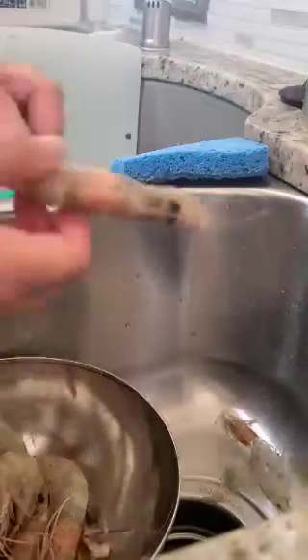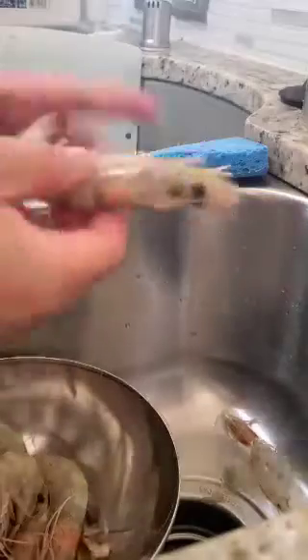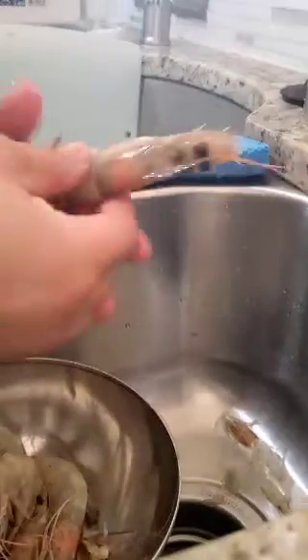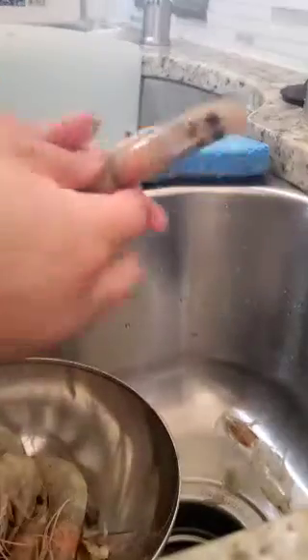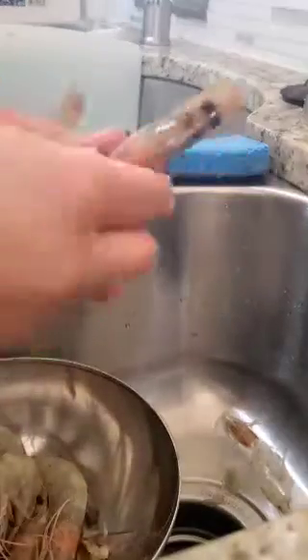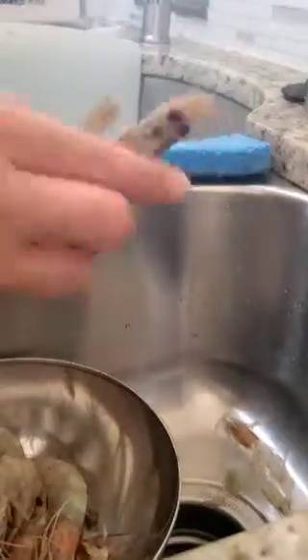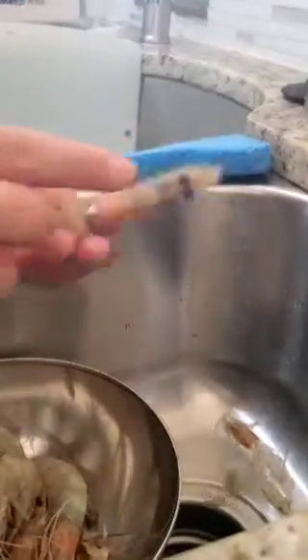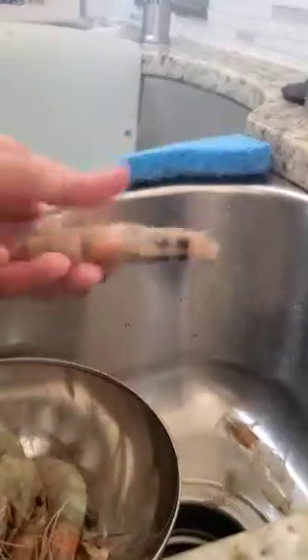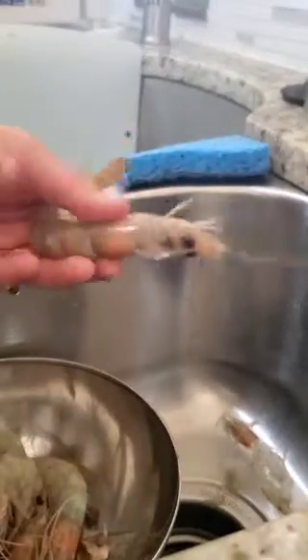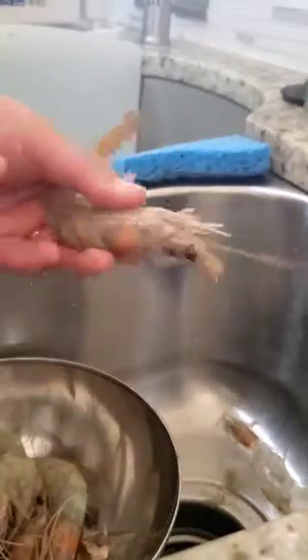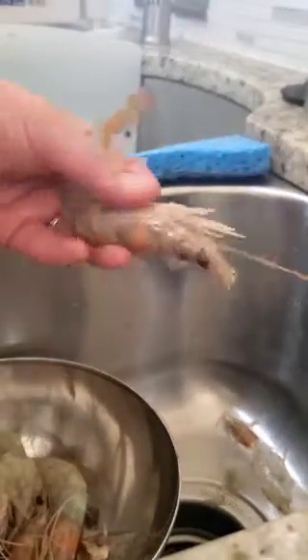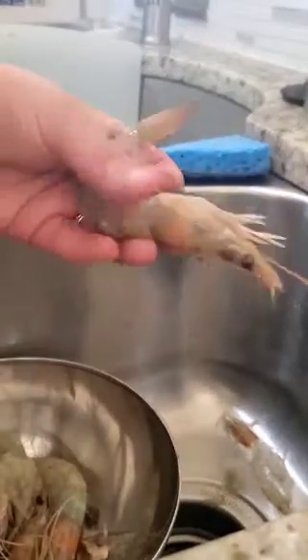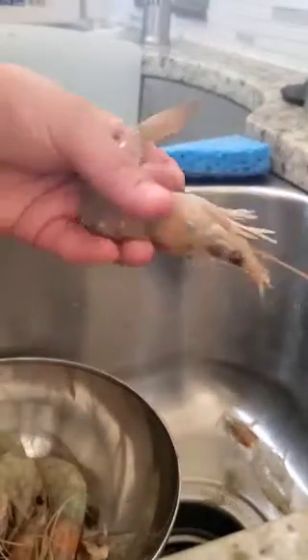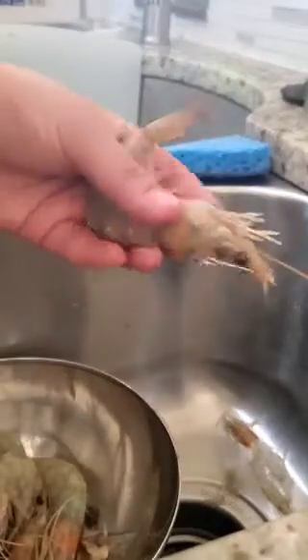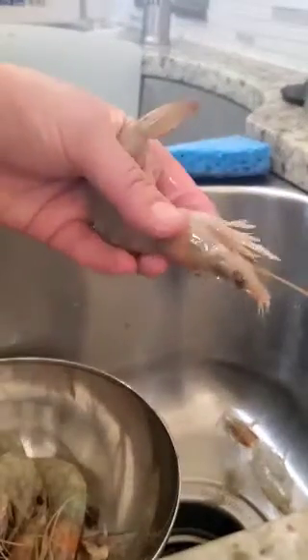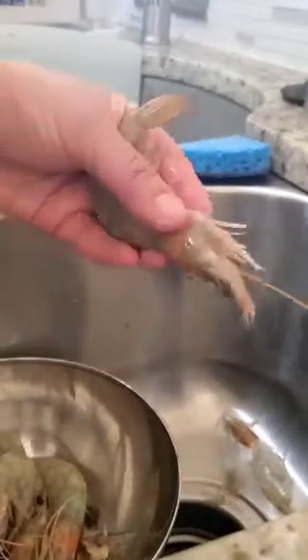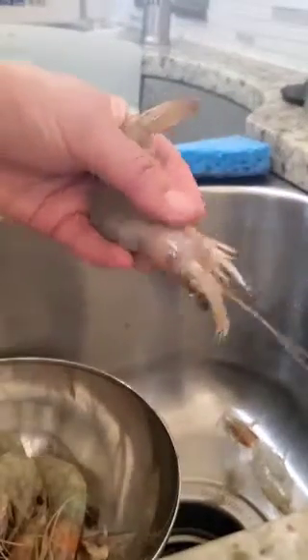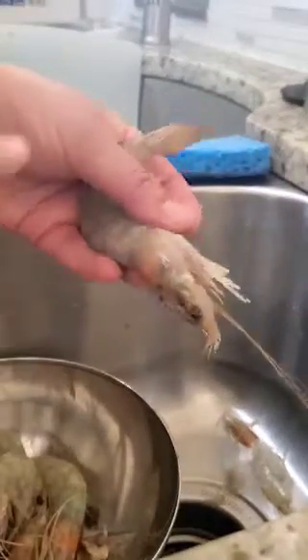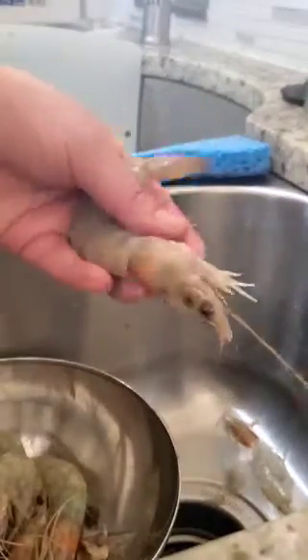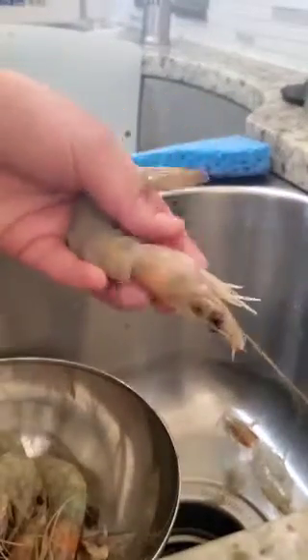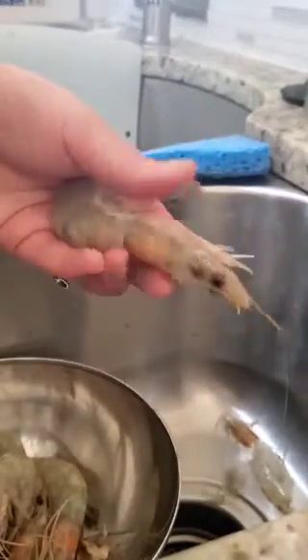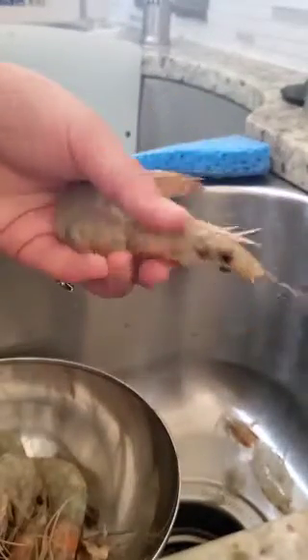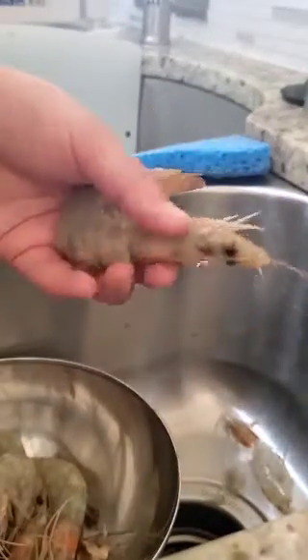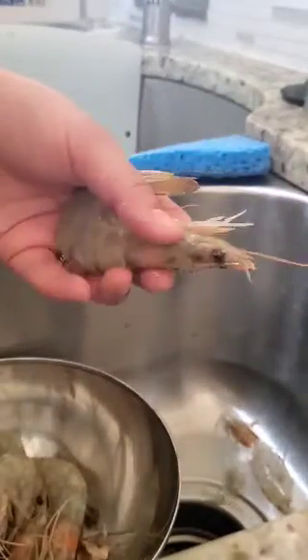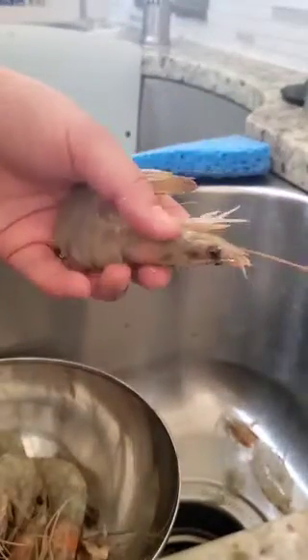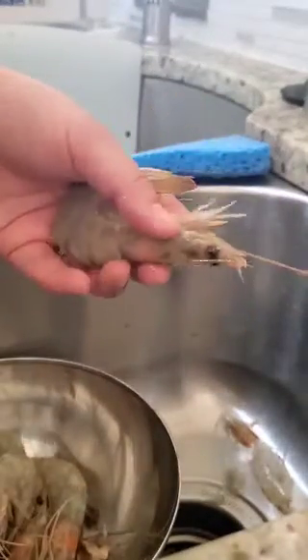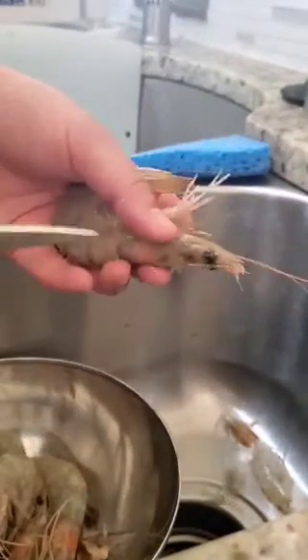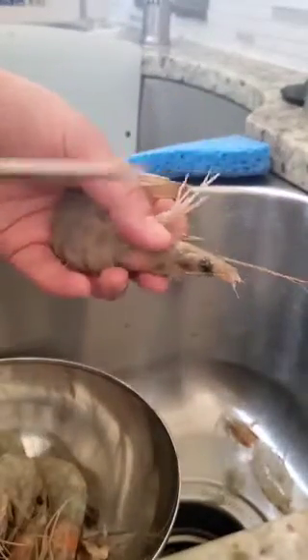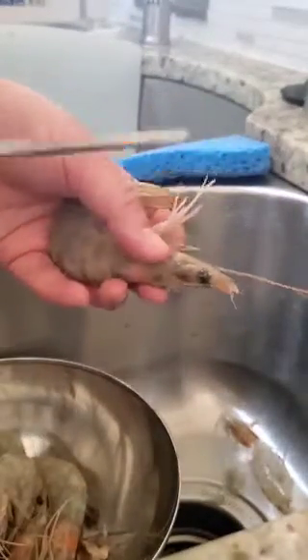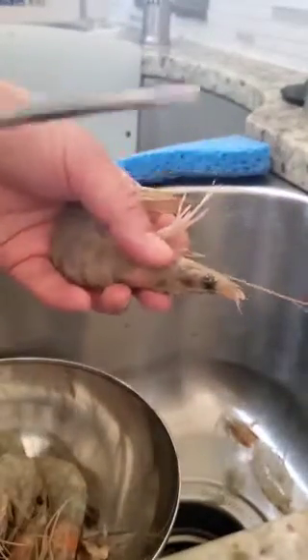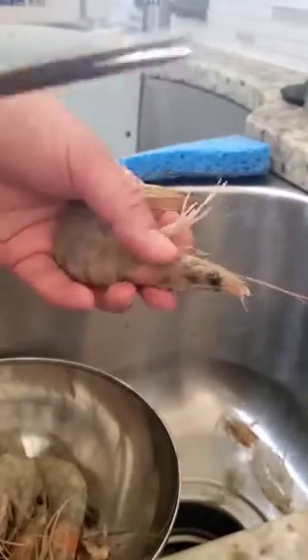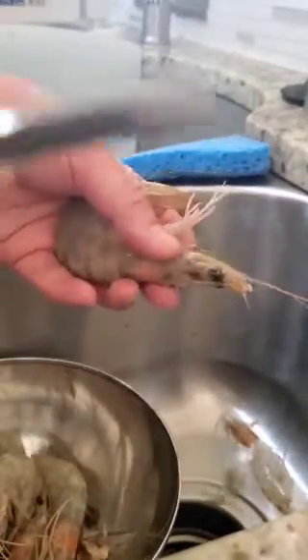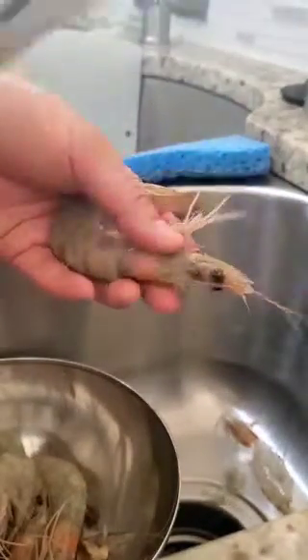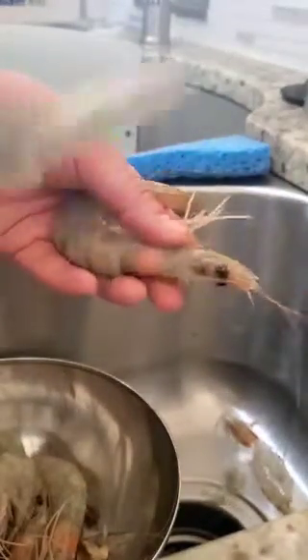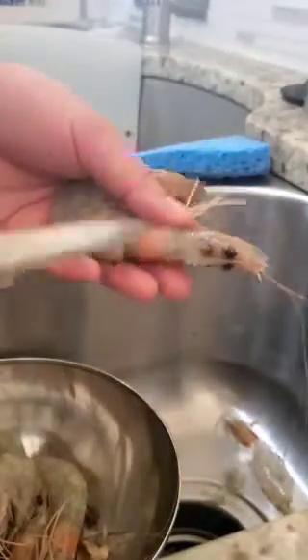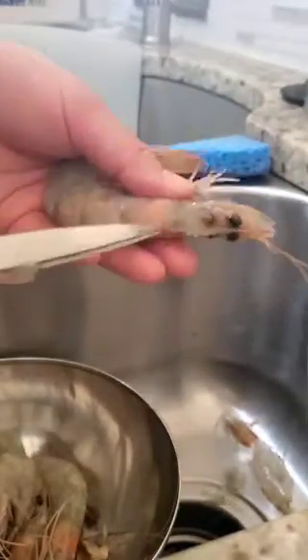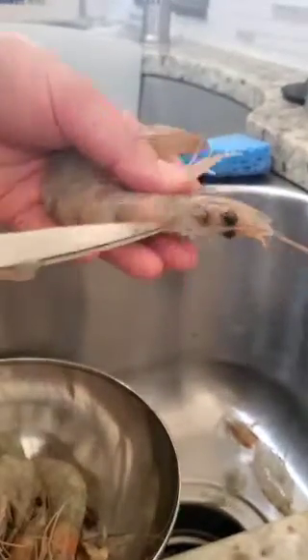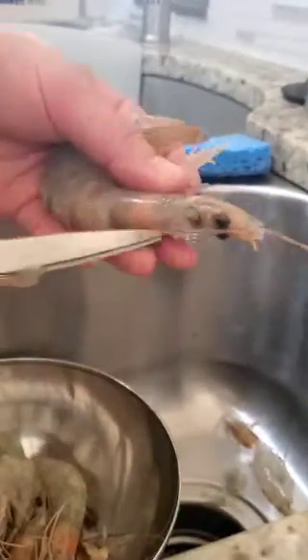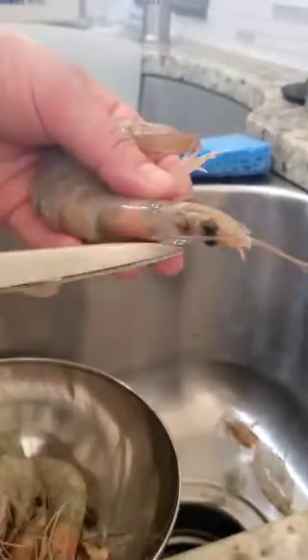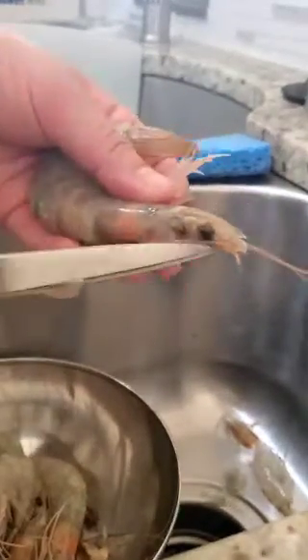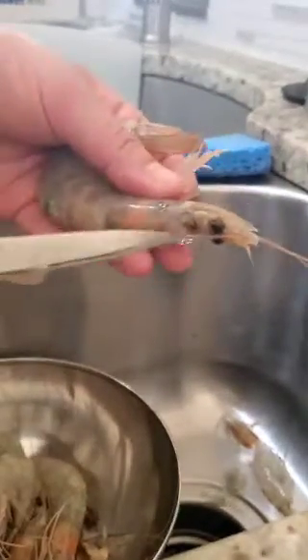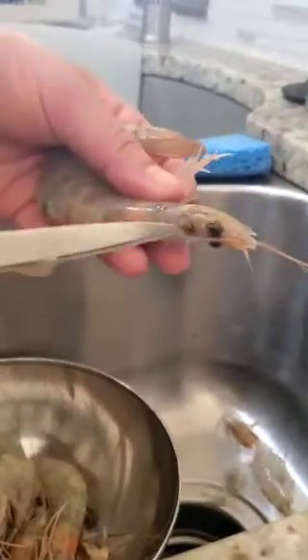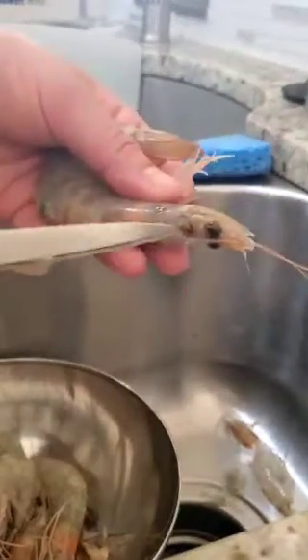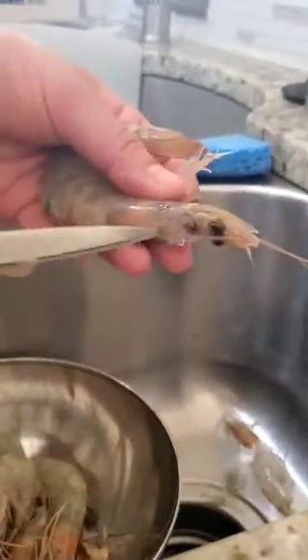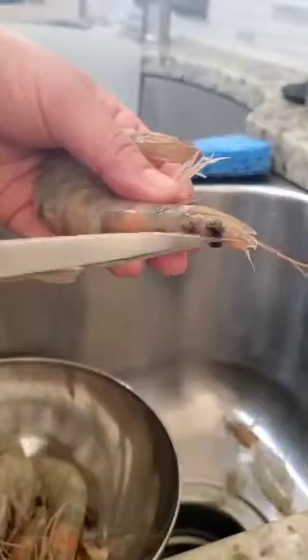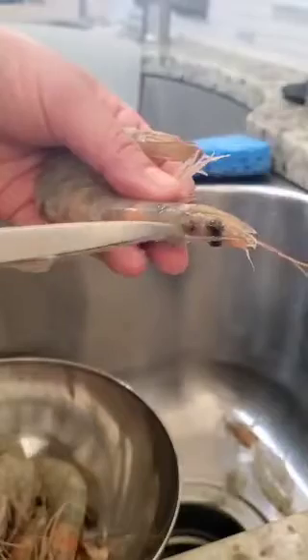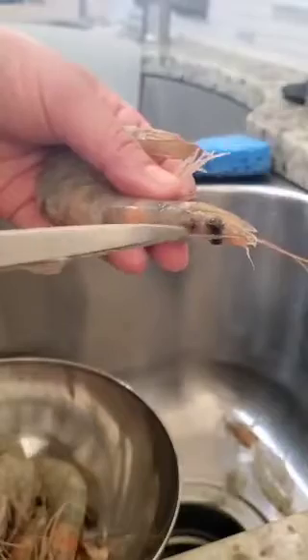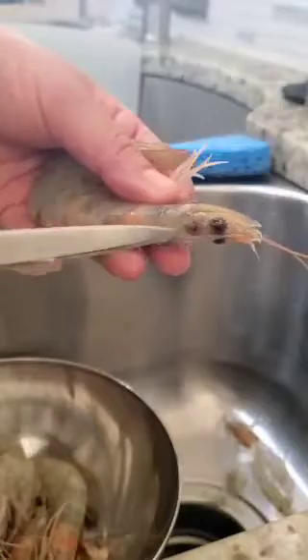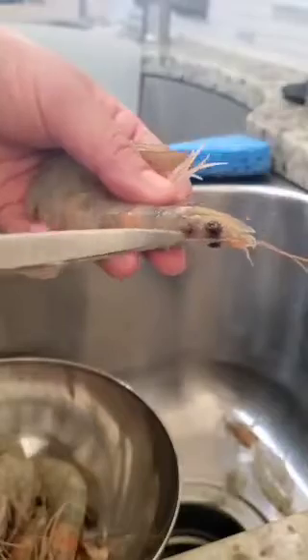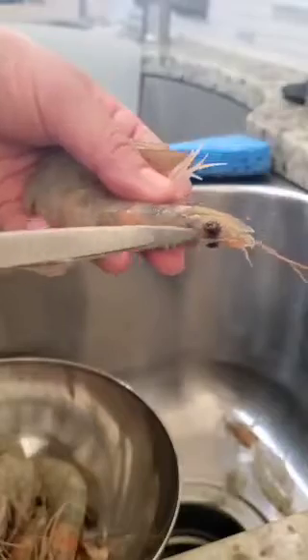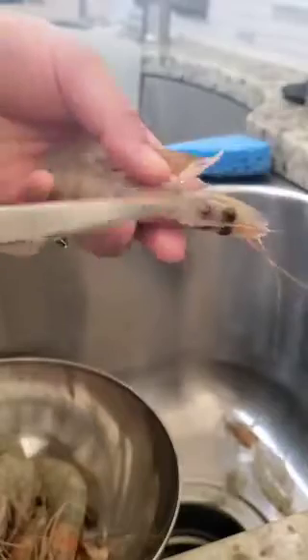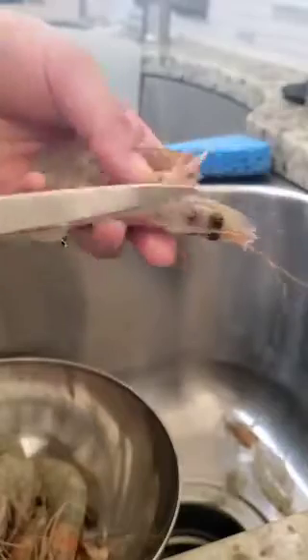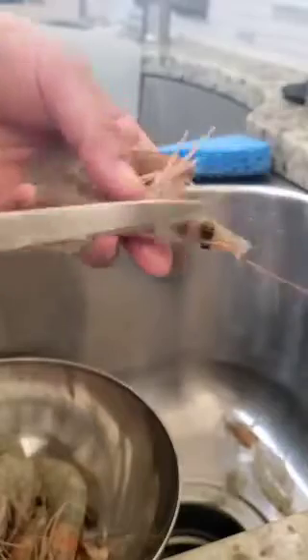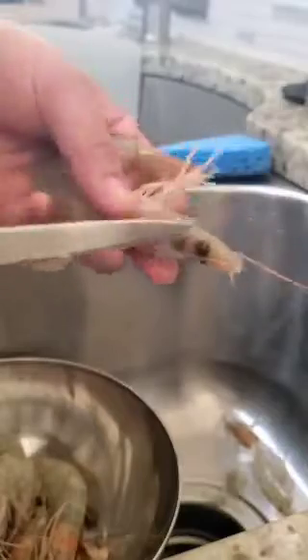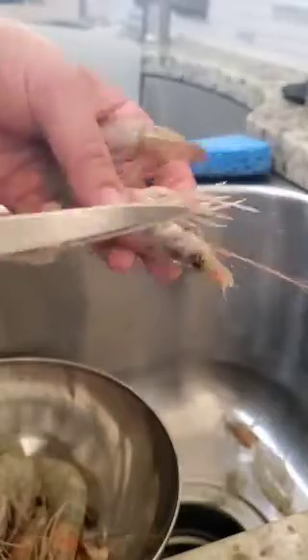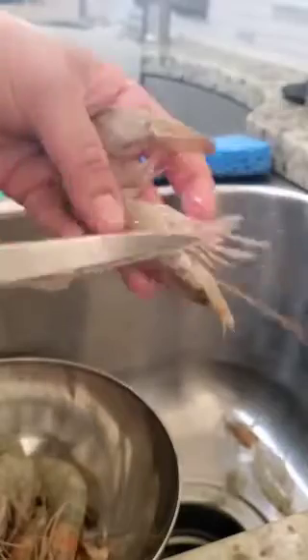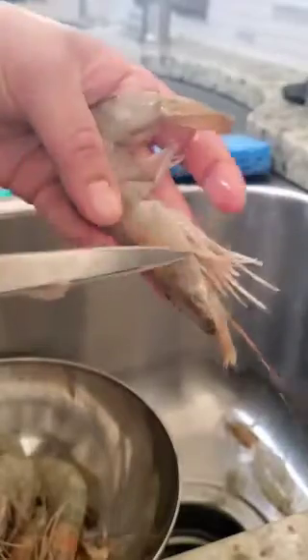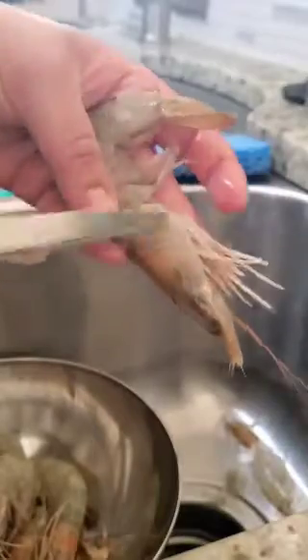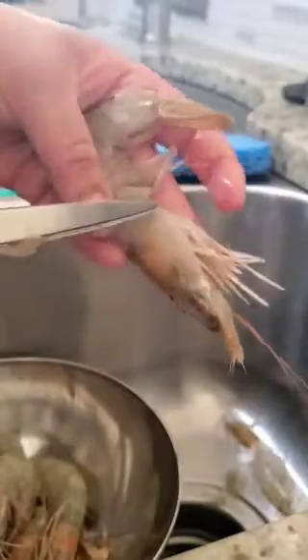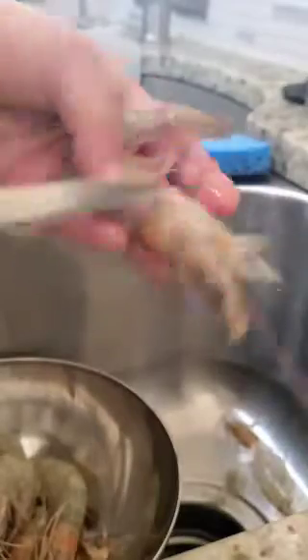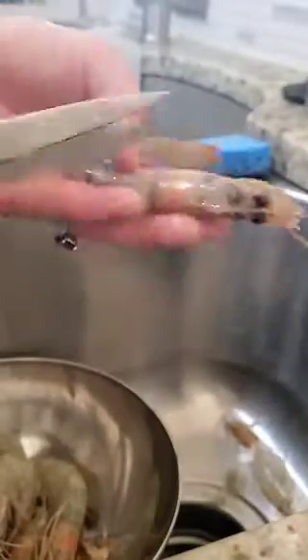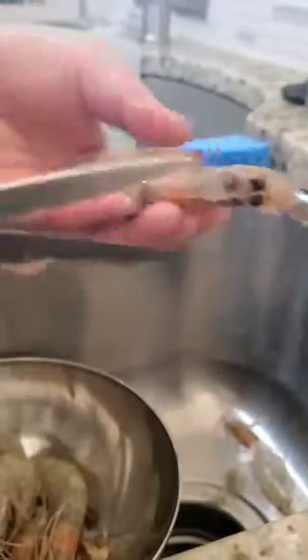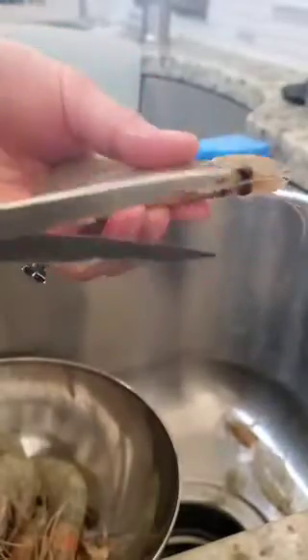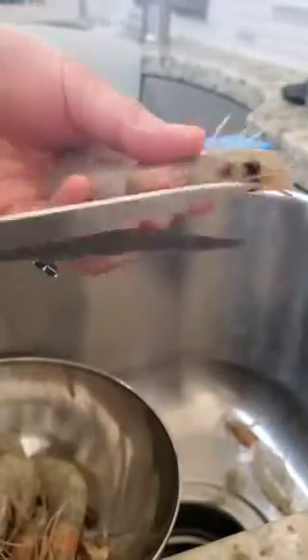All right, so this is what I'm going to do. I'm going to get the shrimp, use my scissors, I'm going to cut the pointy part, cut the eyes, and cut the tentacles.